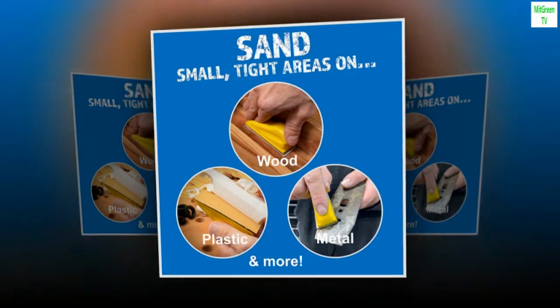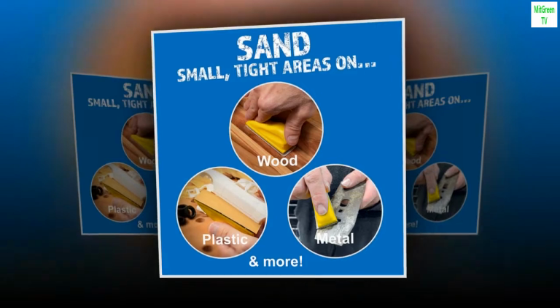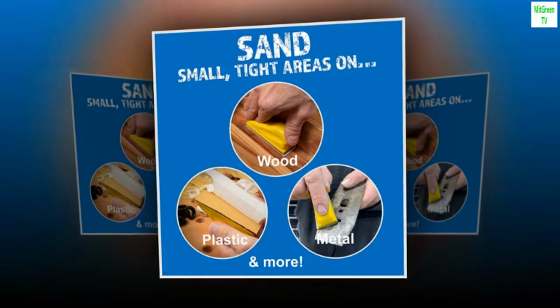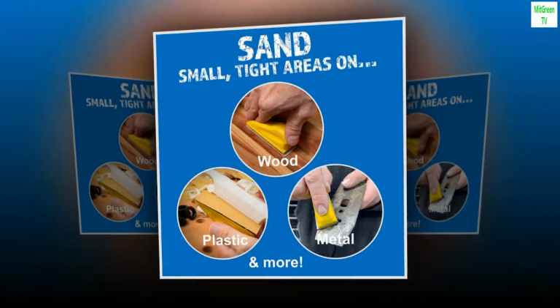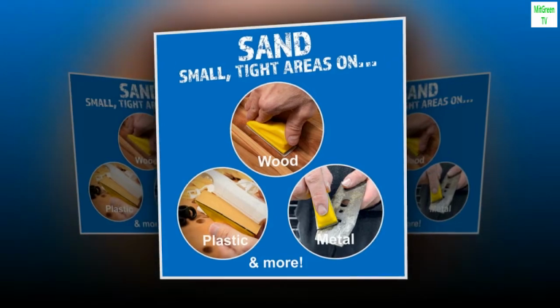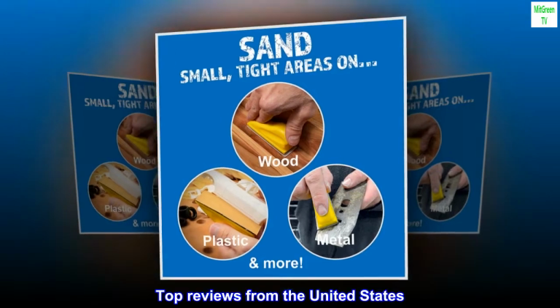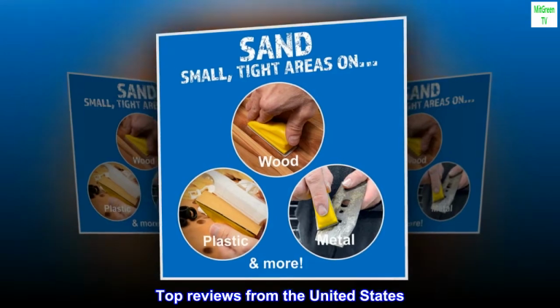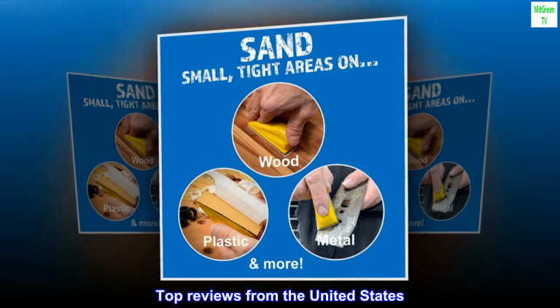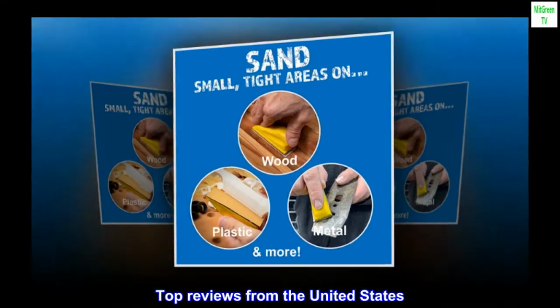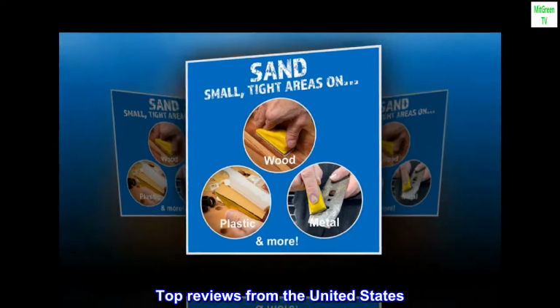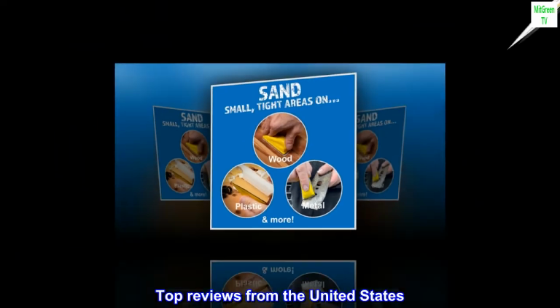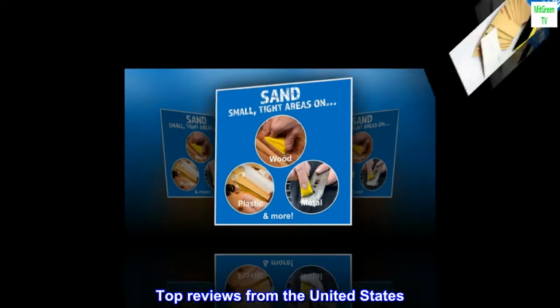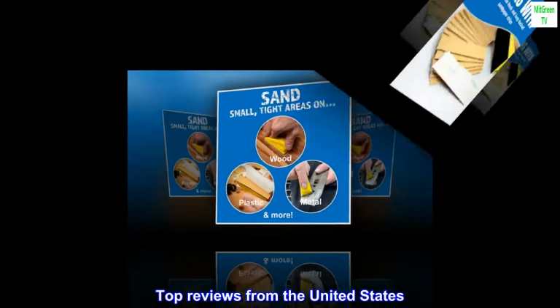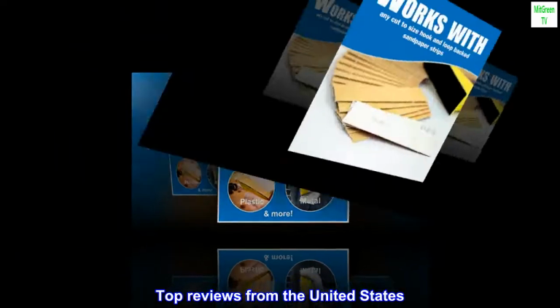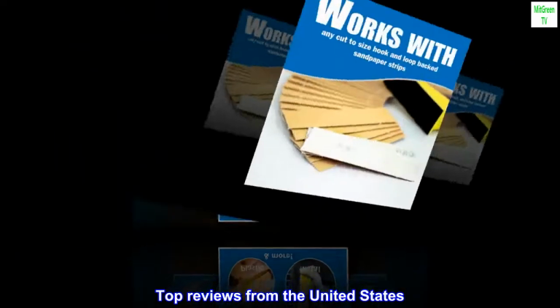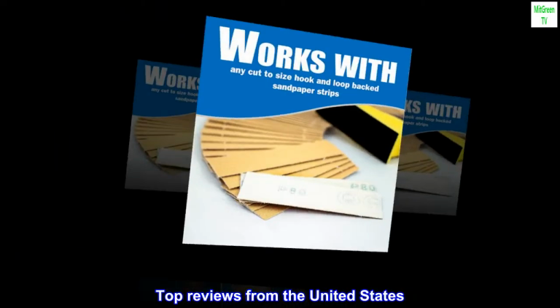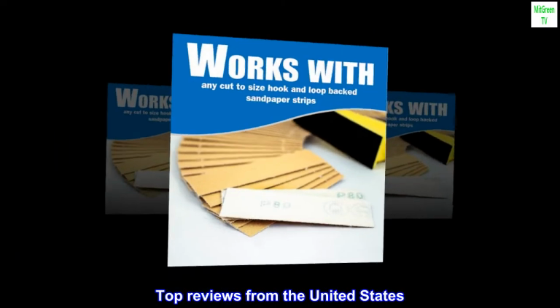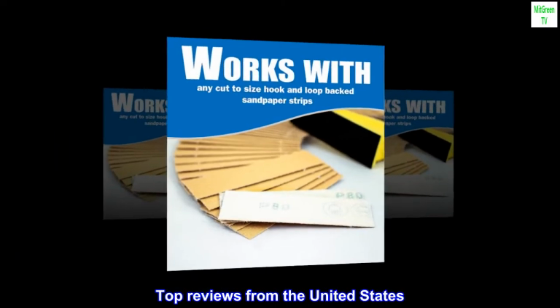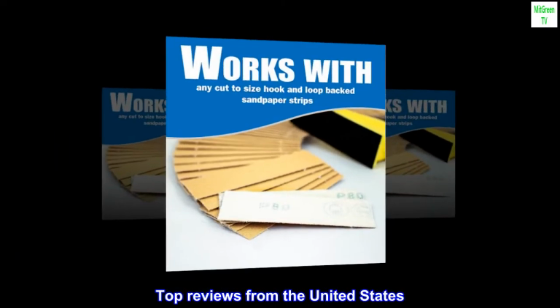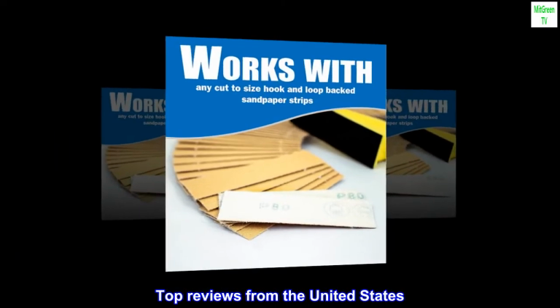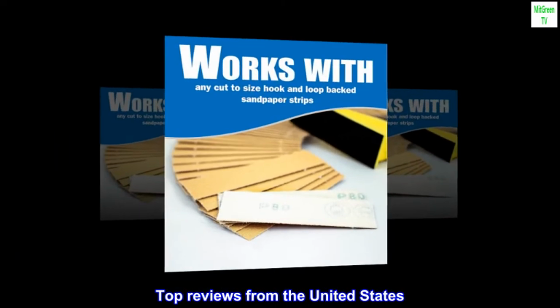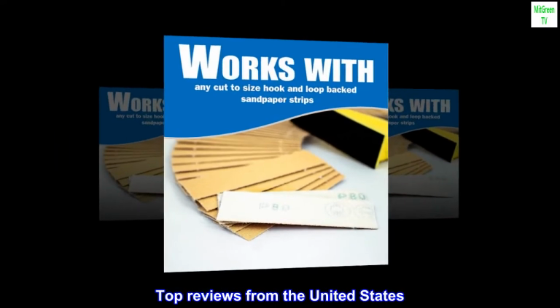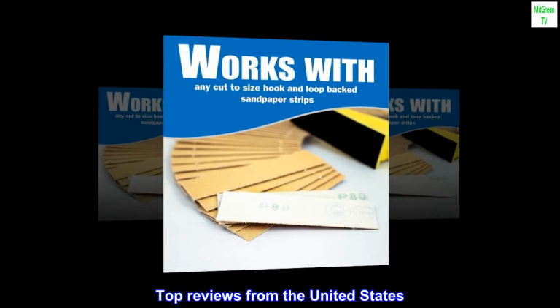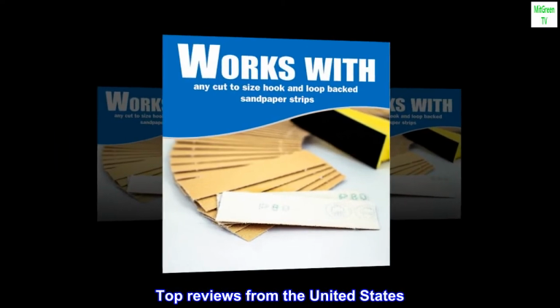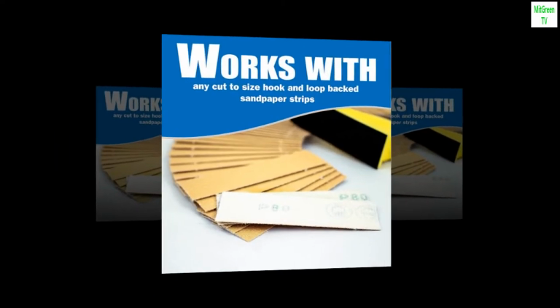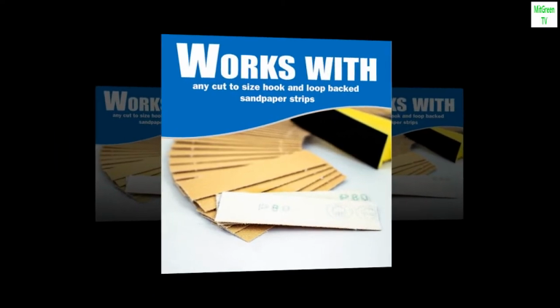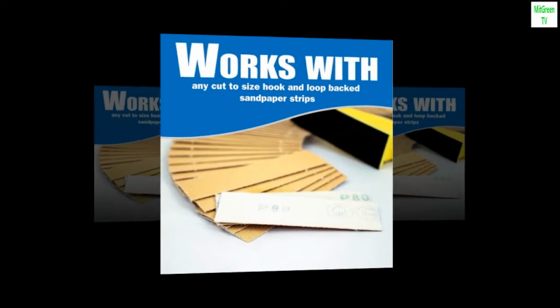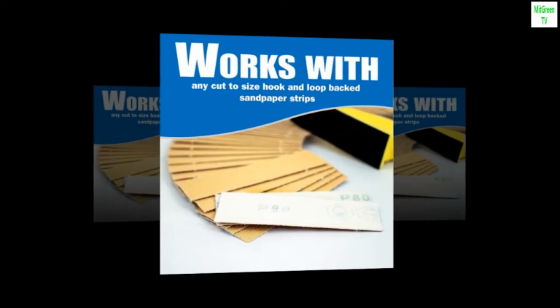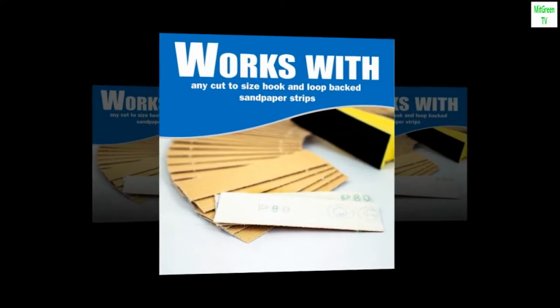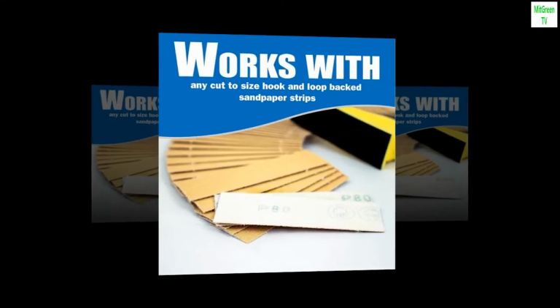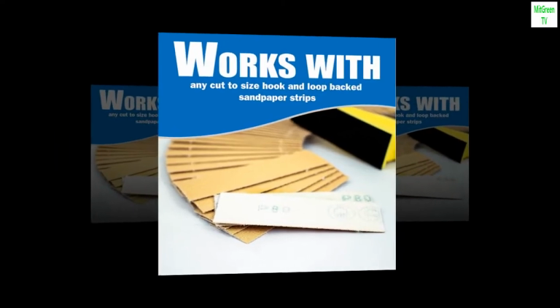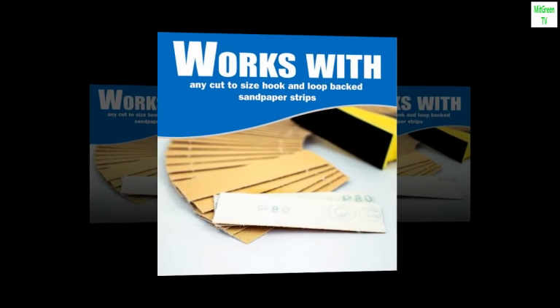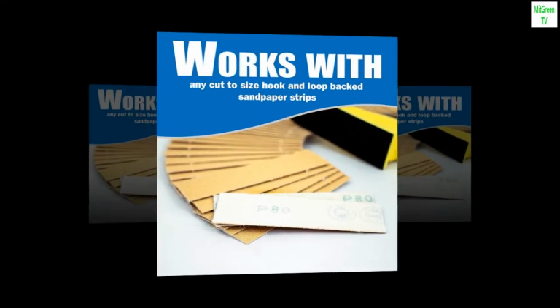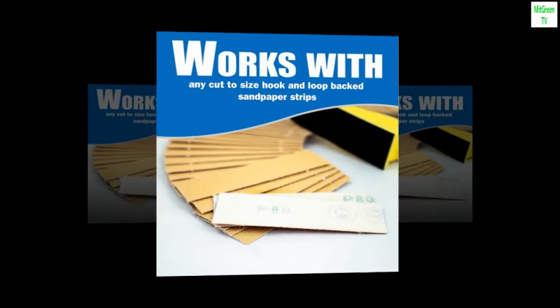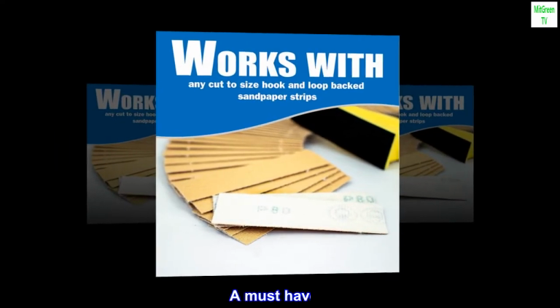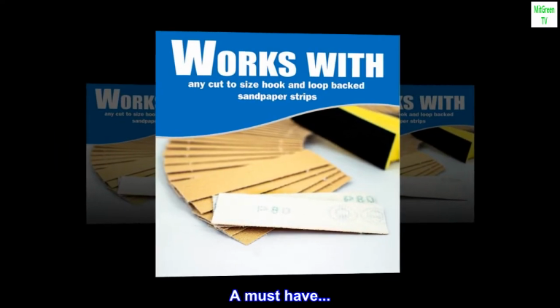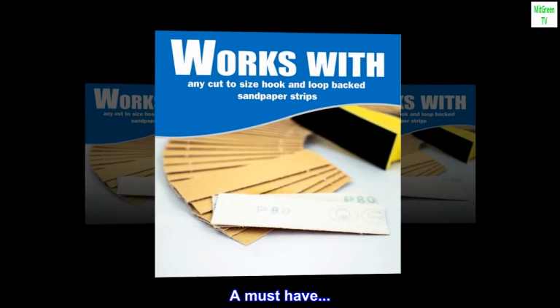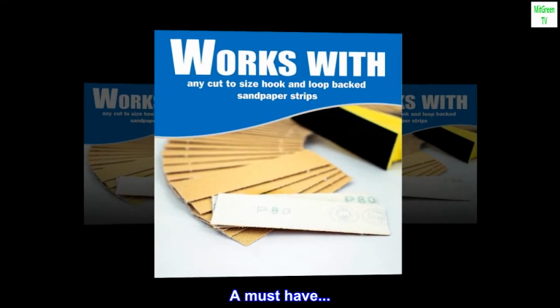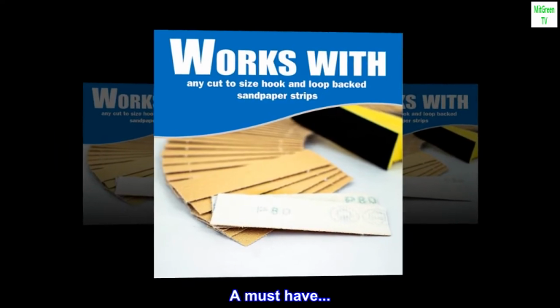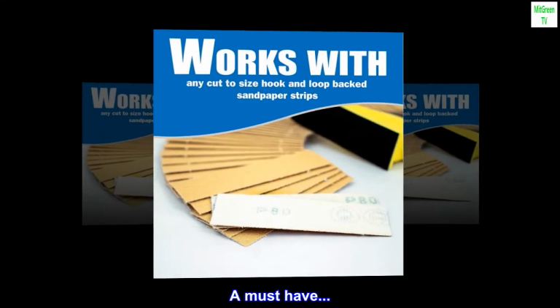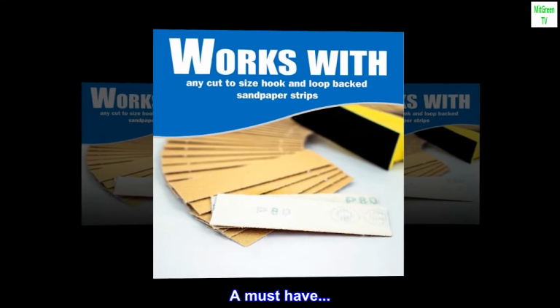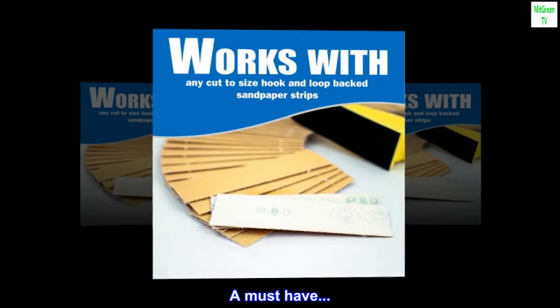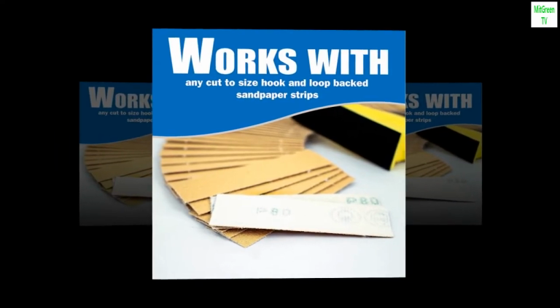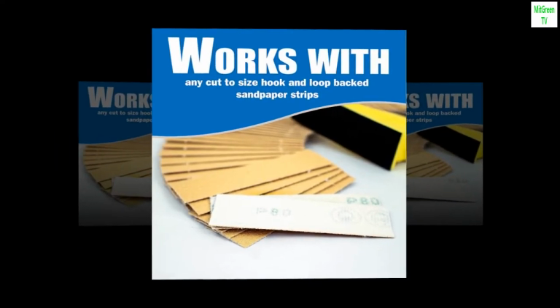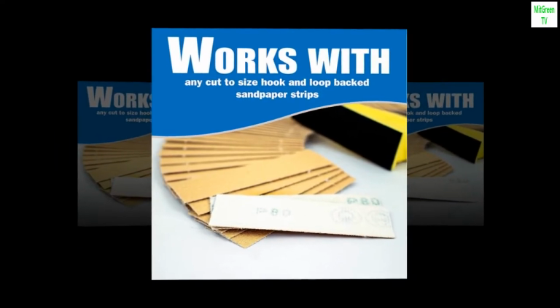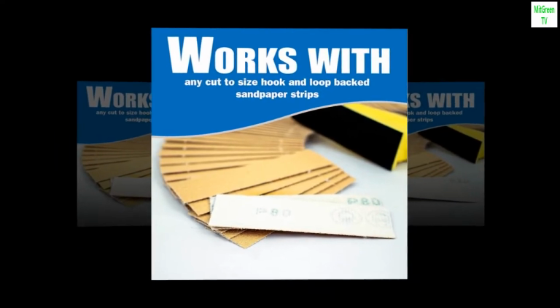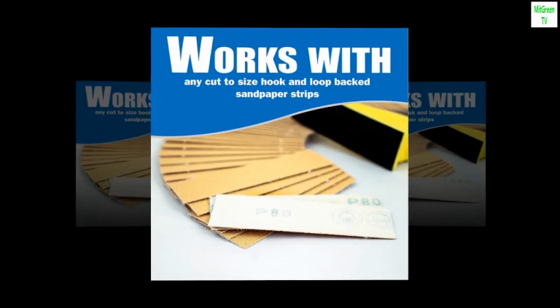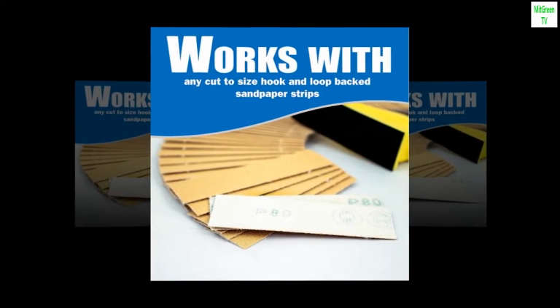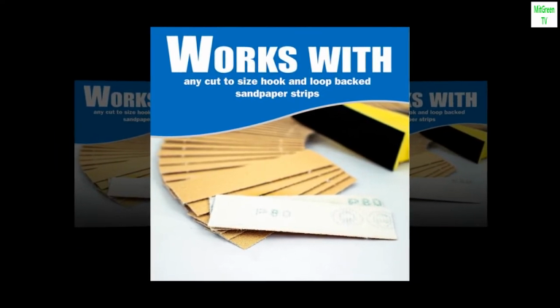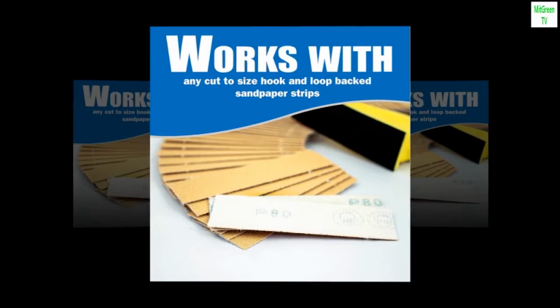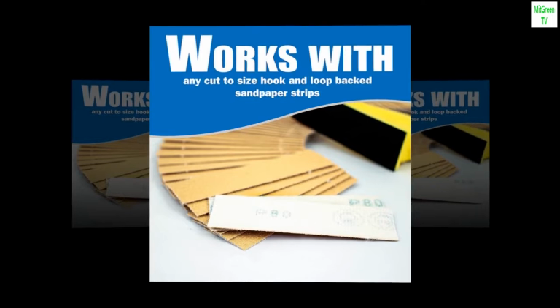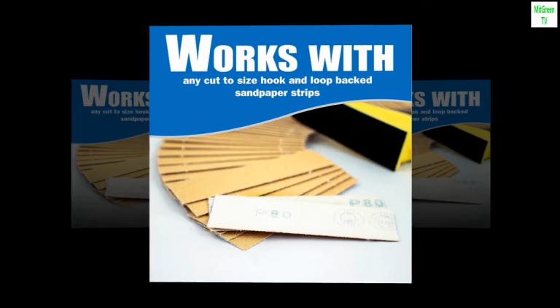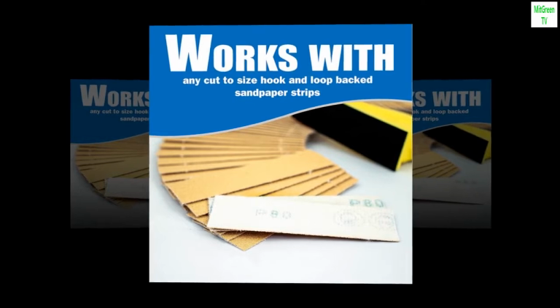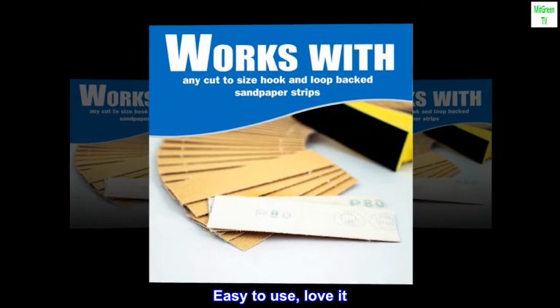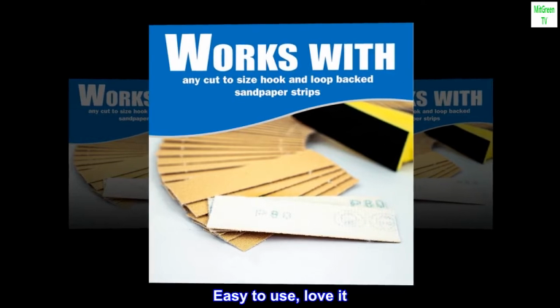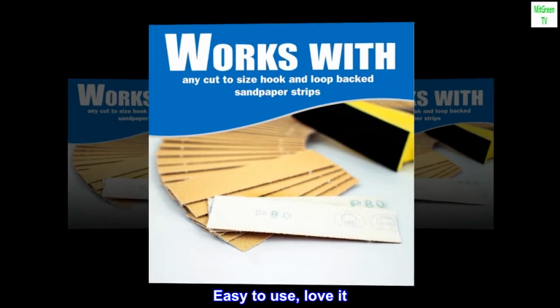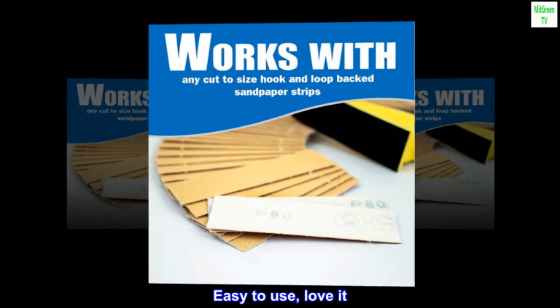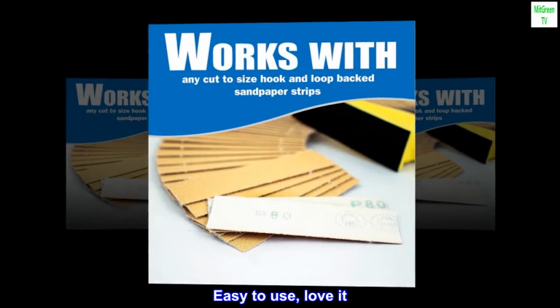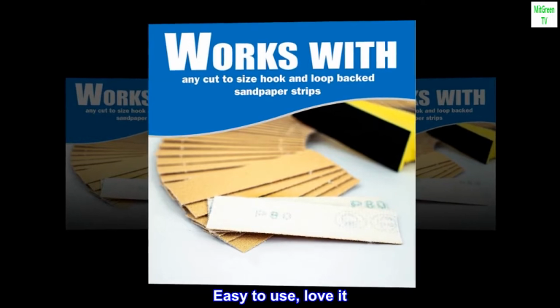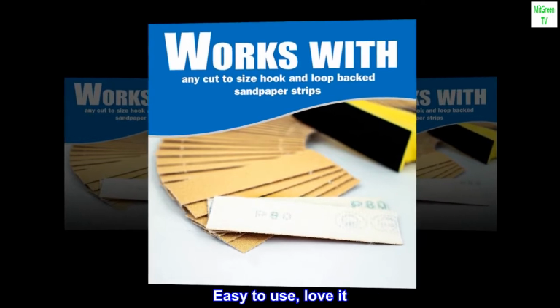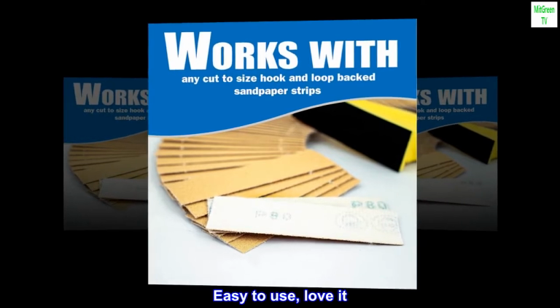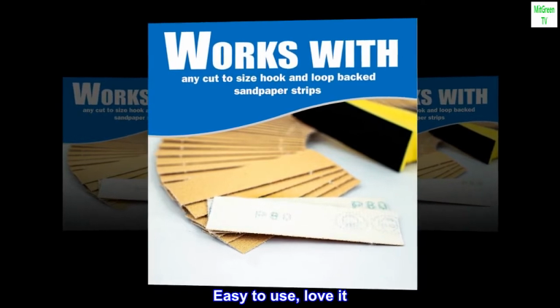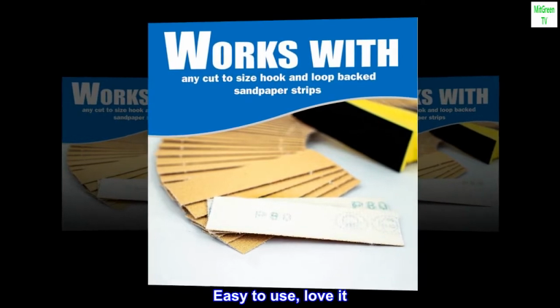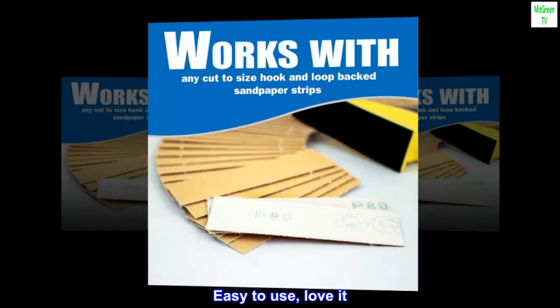Top reviews from the United States: A must-have. Easy to use, love it.